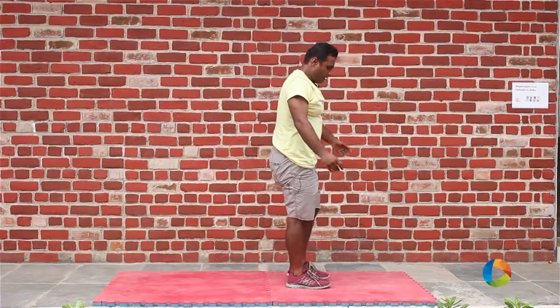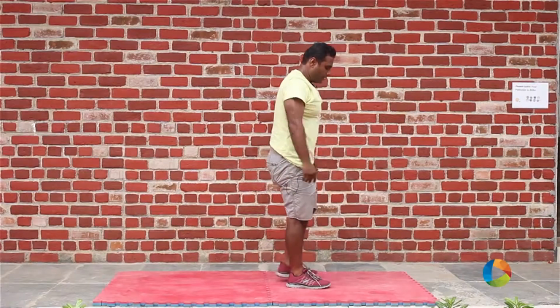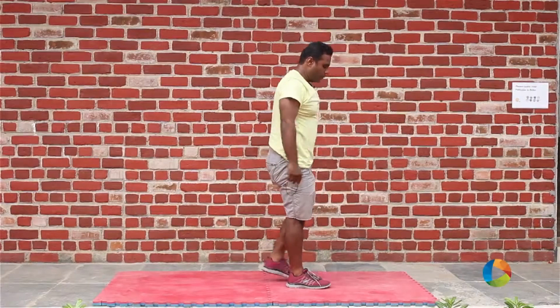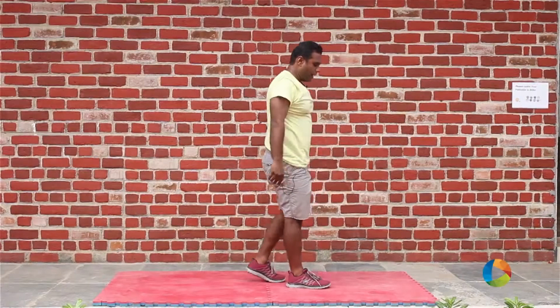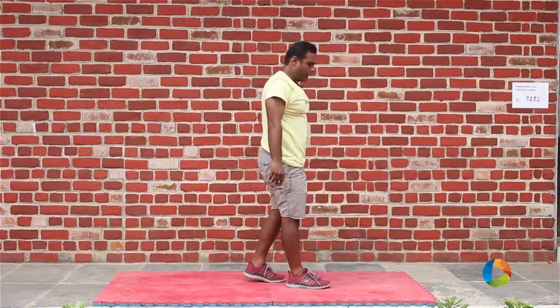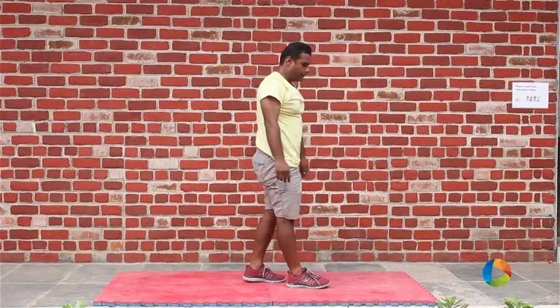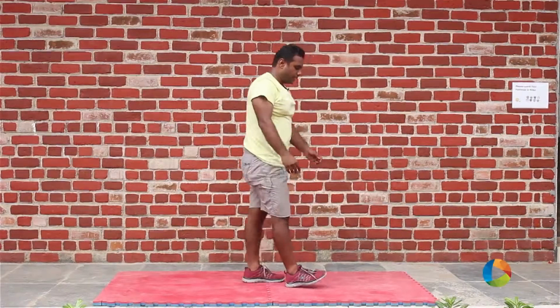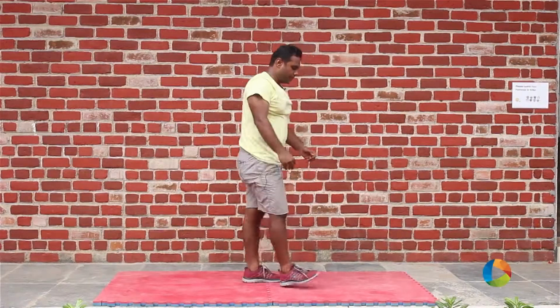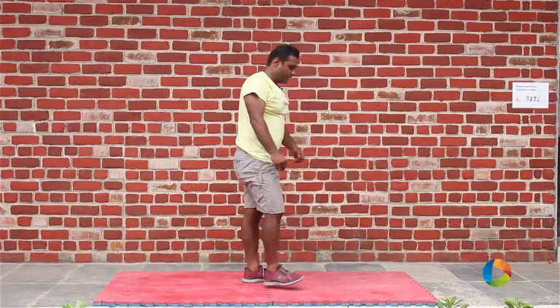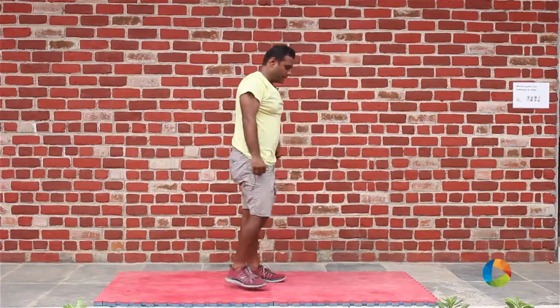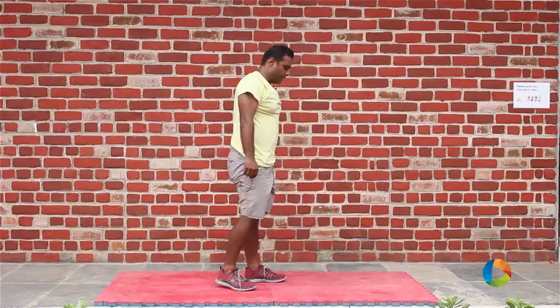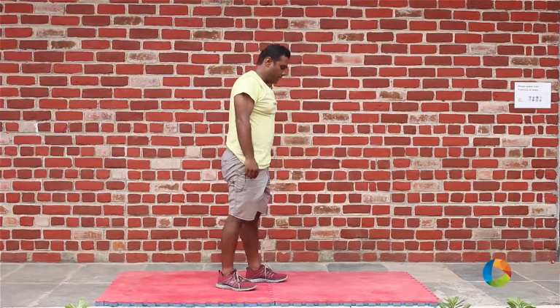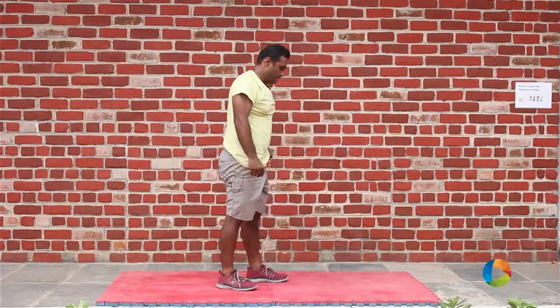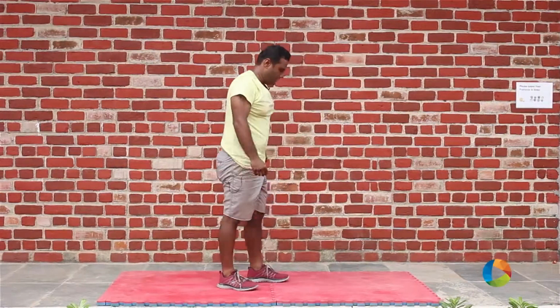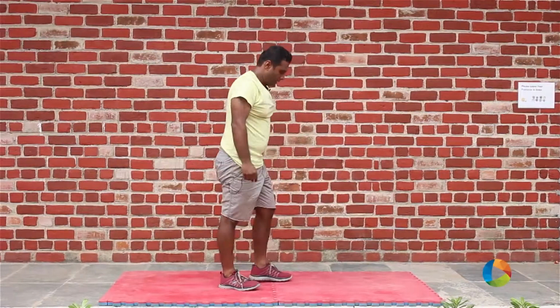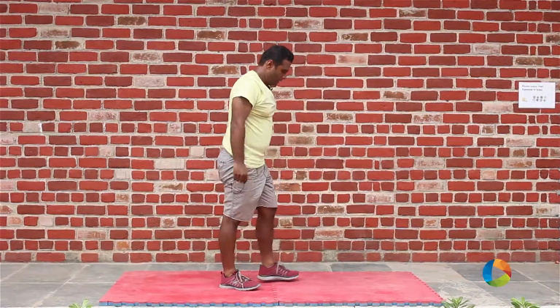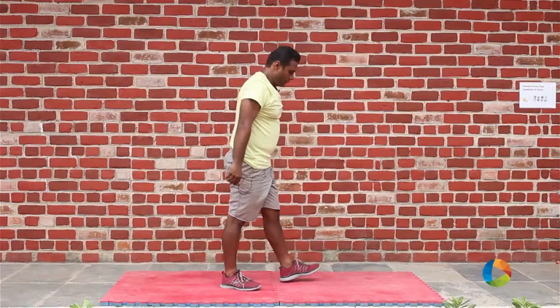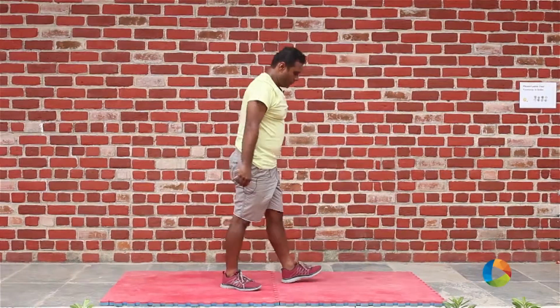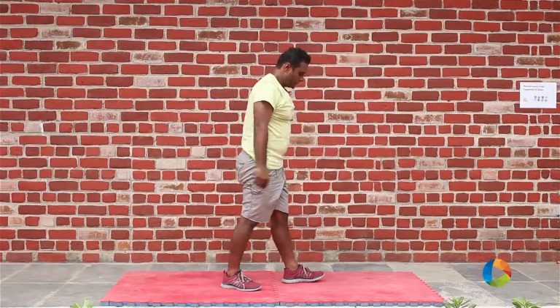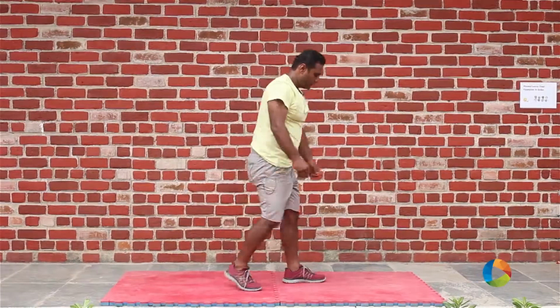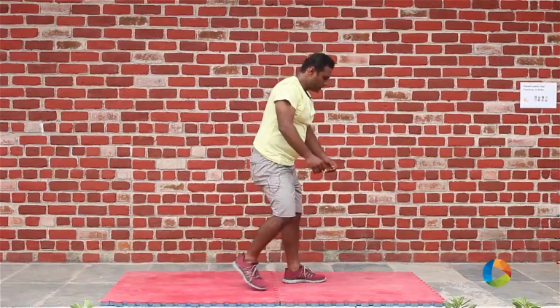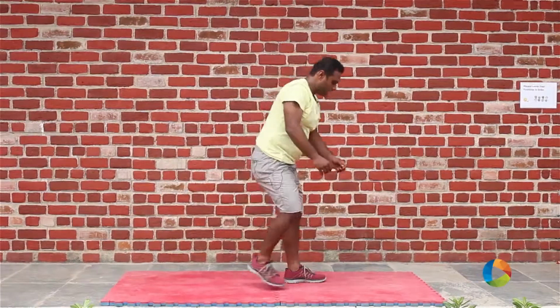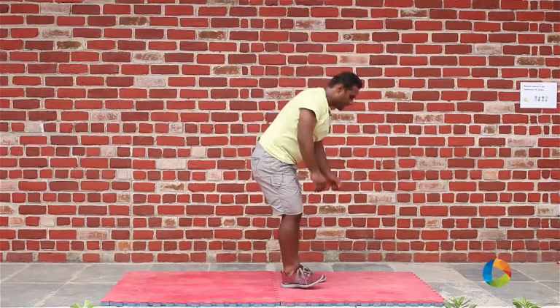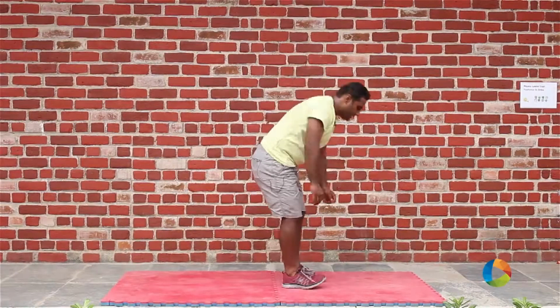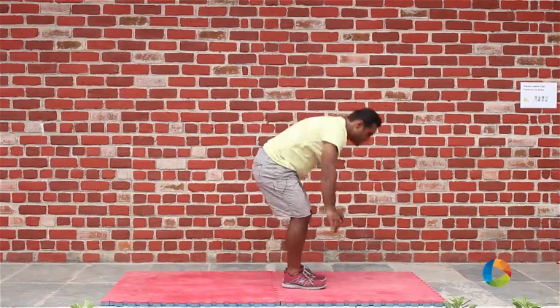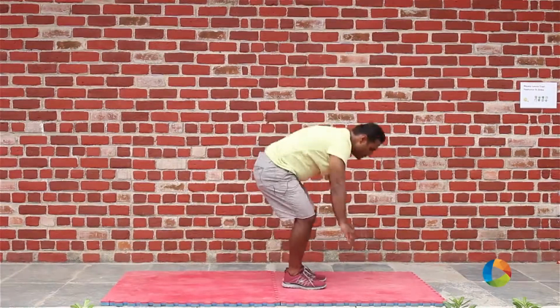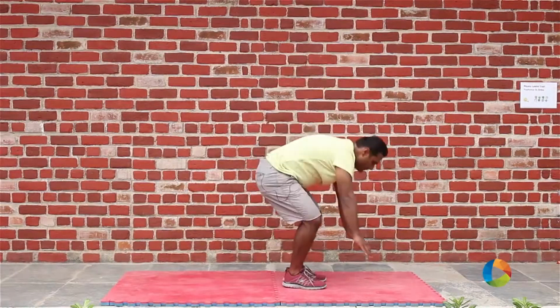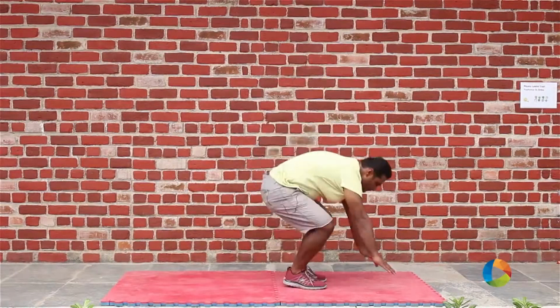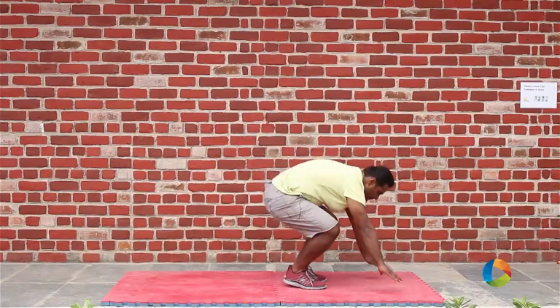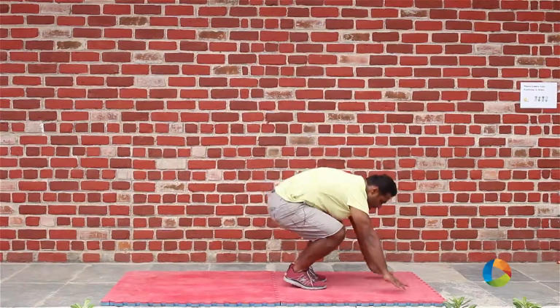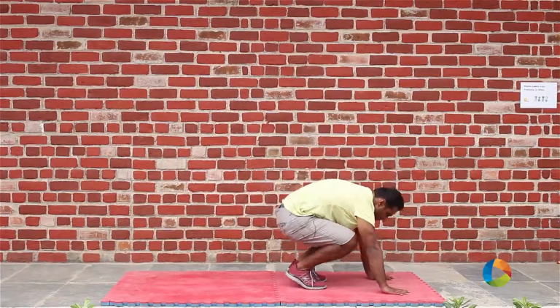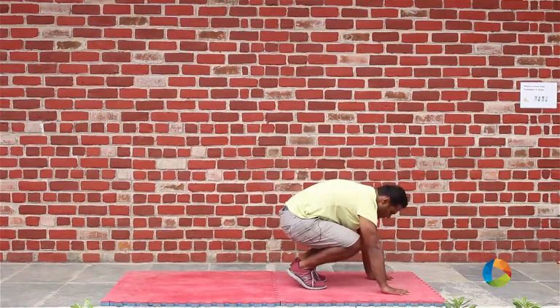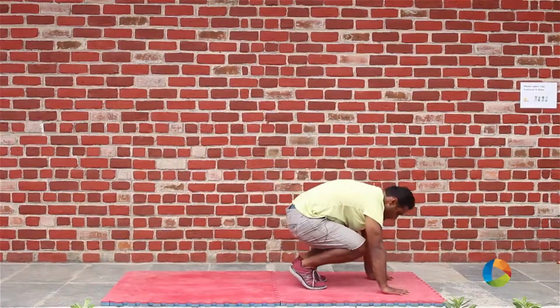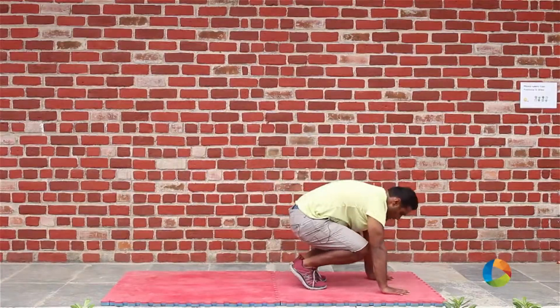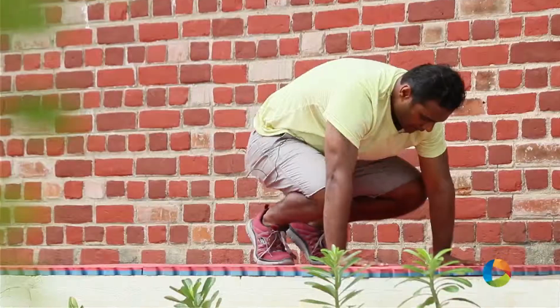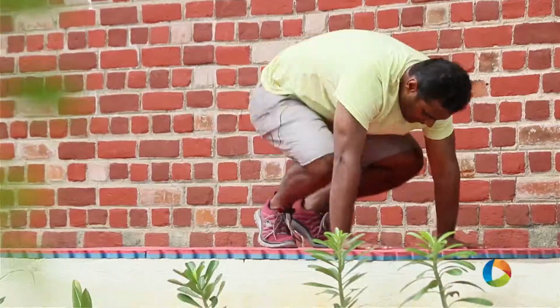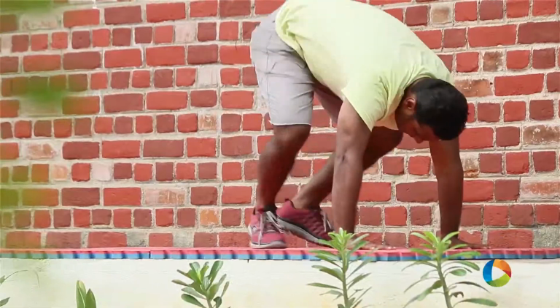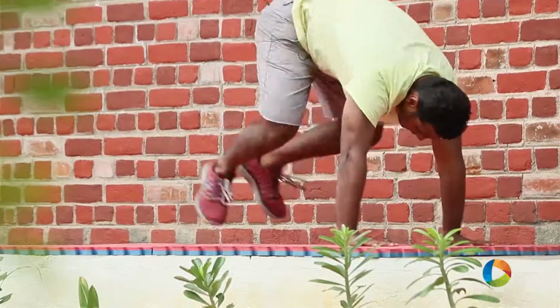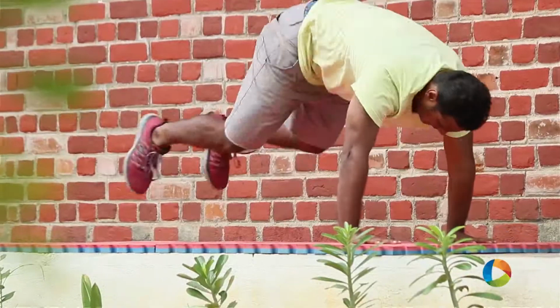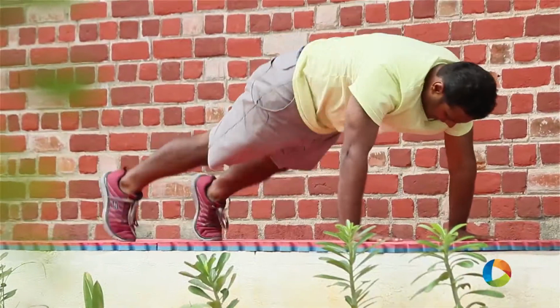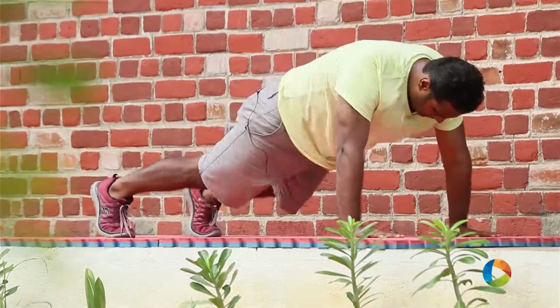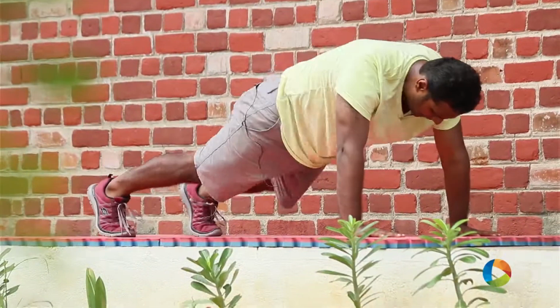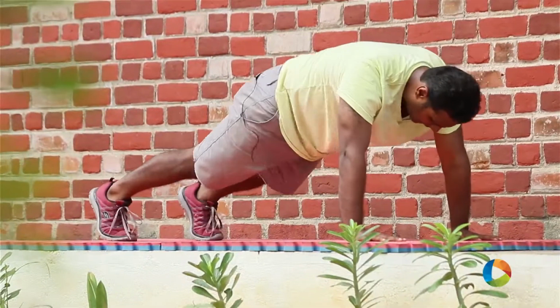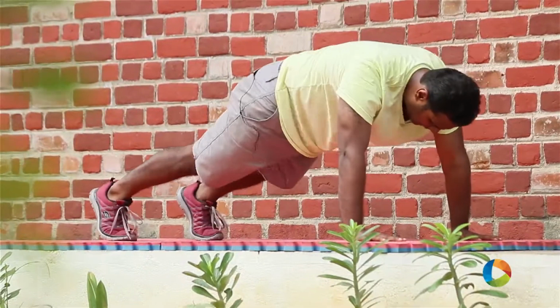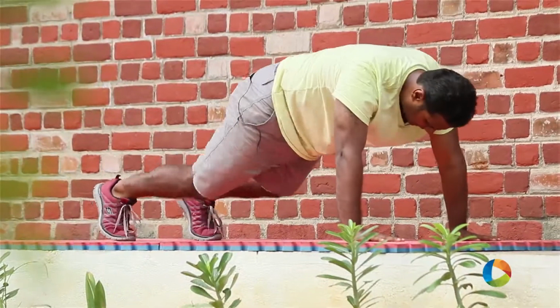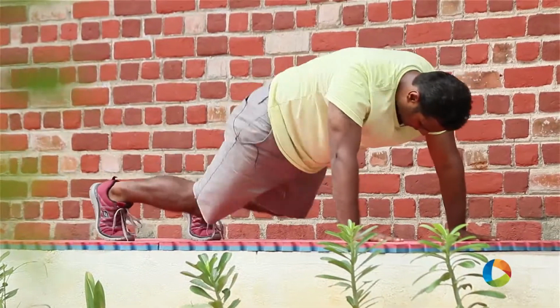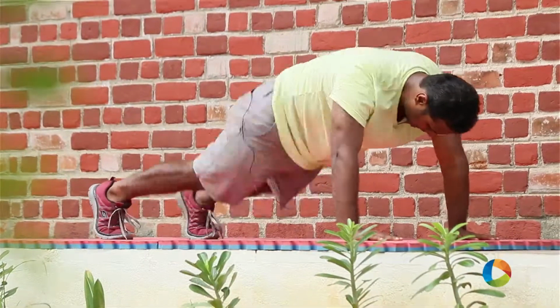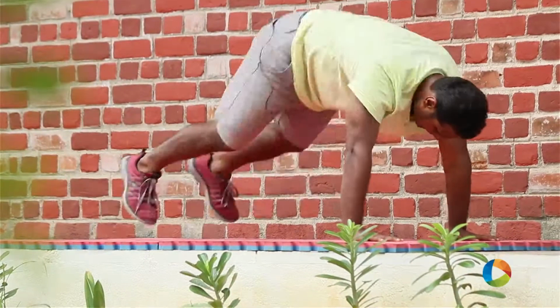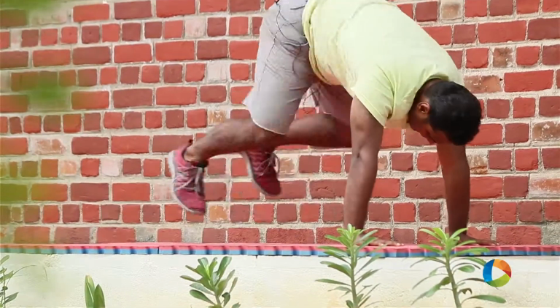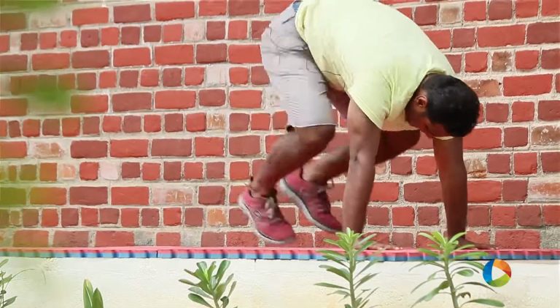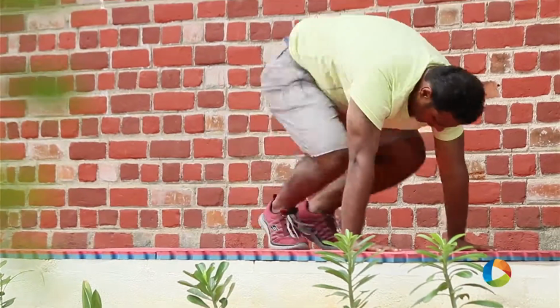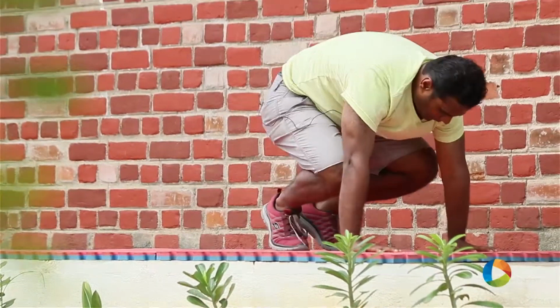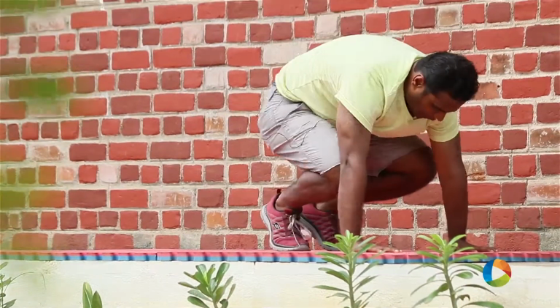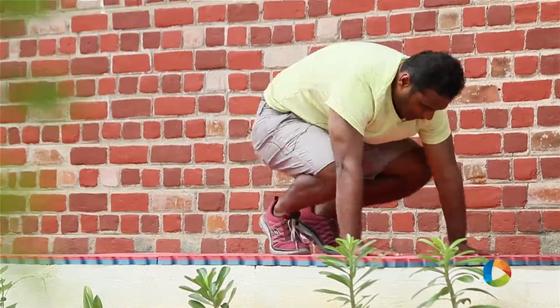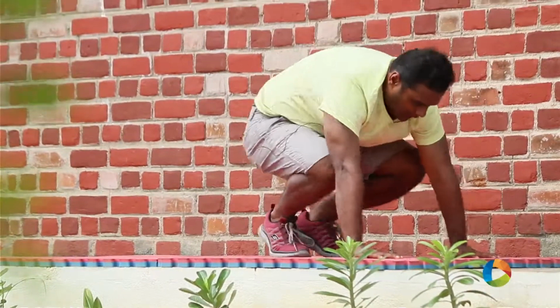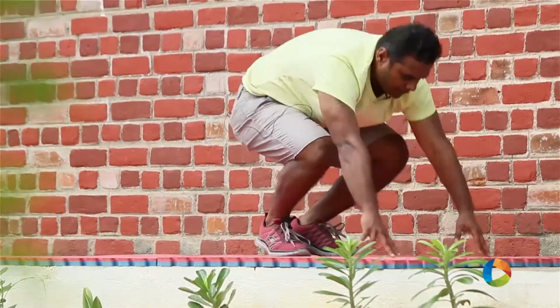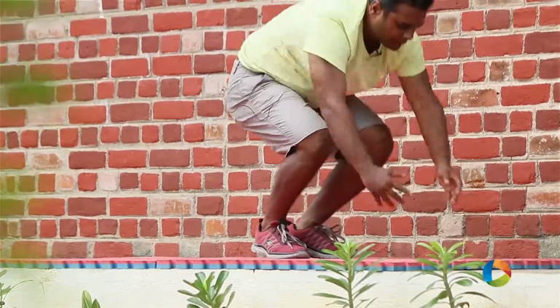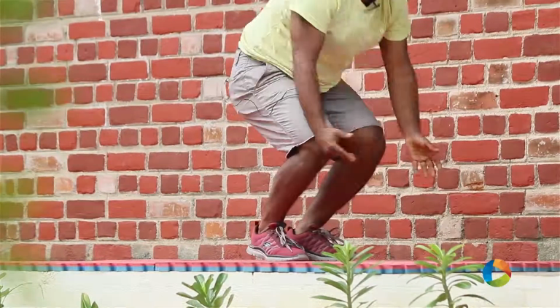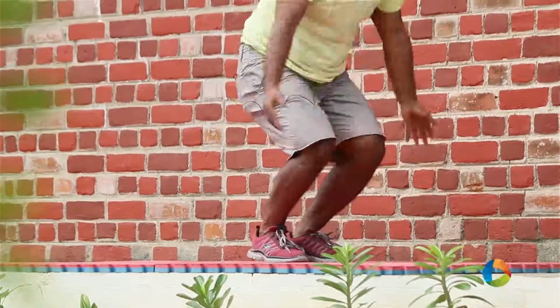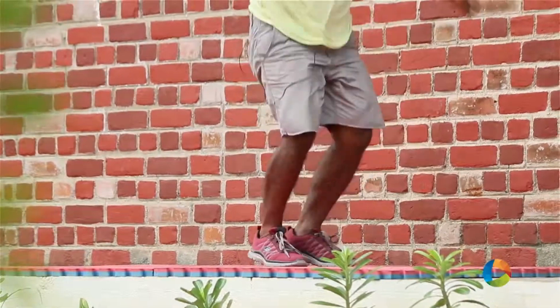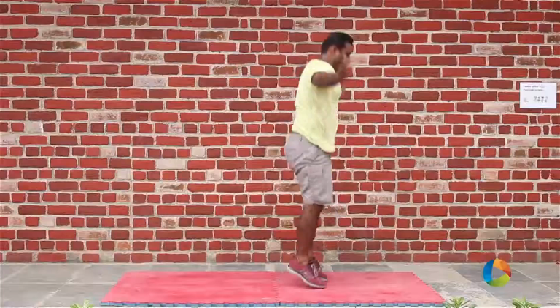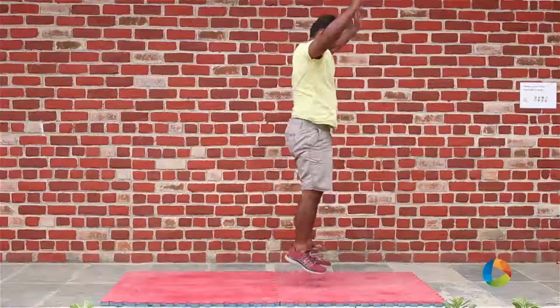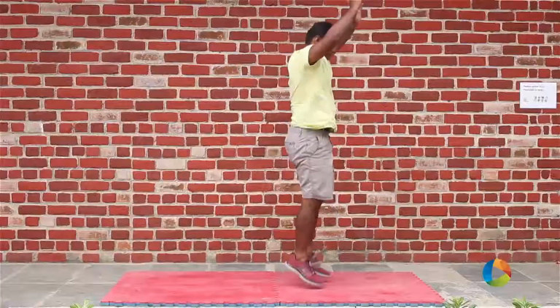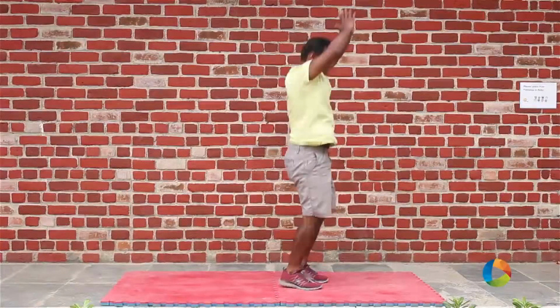You can do a half burpee as well, which looks like this: kick back, kick forward and up.